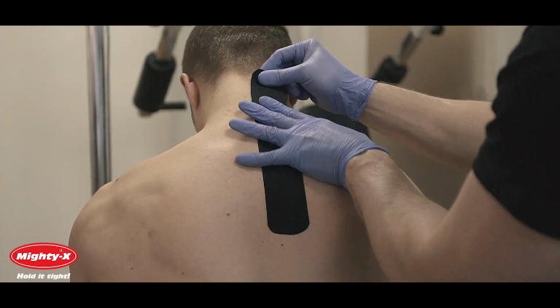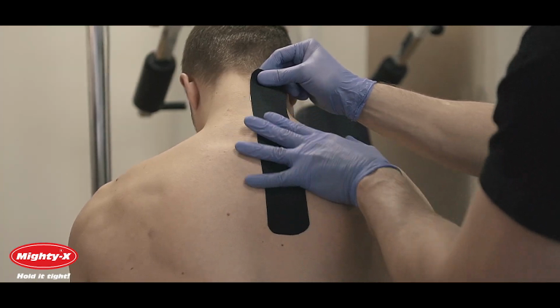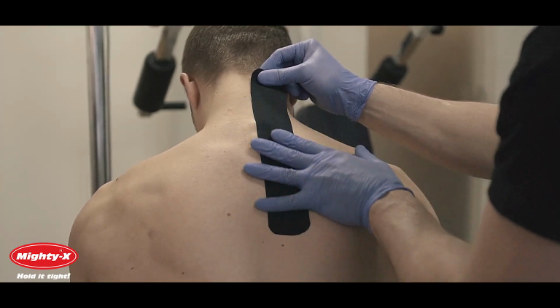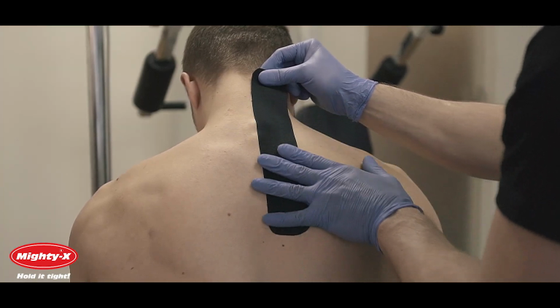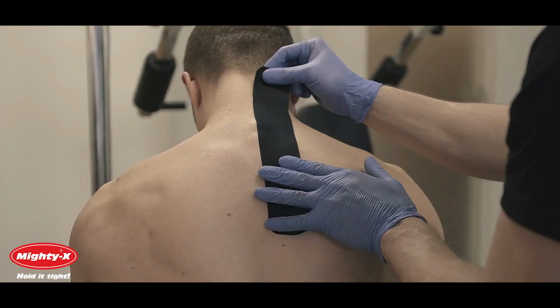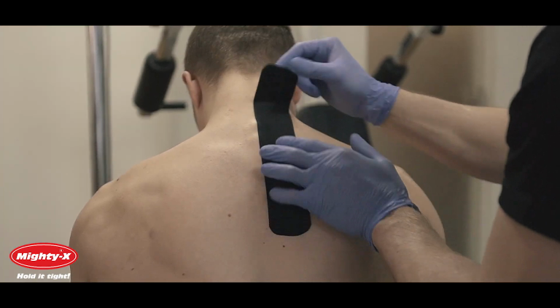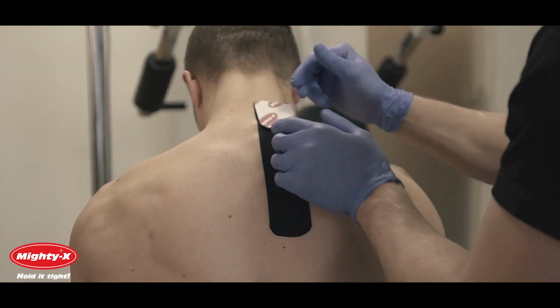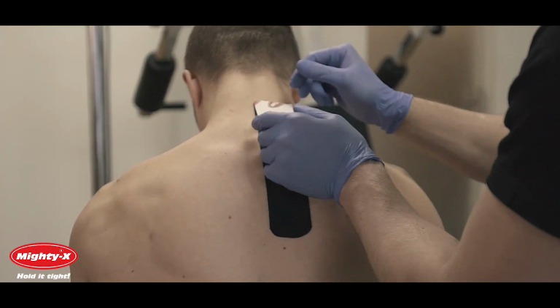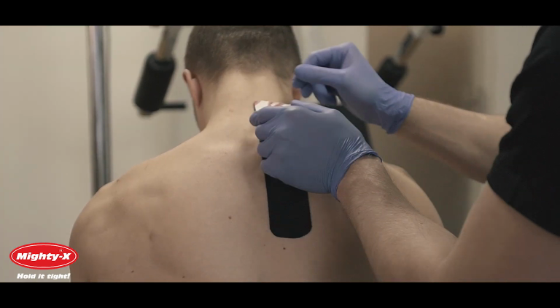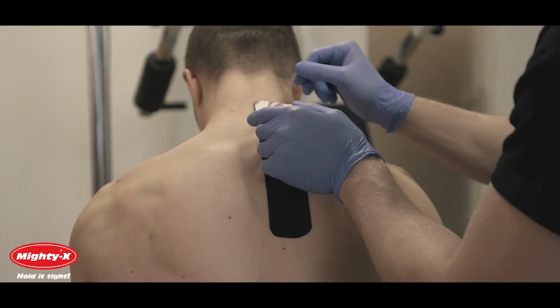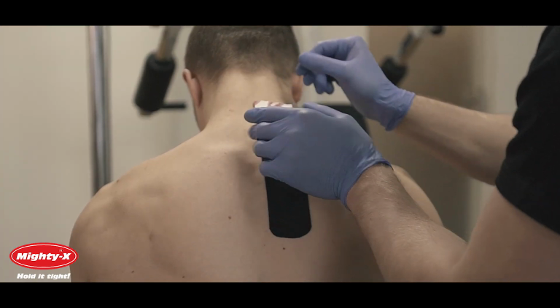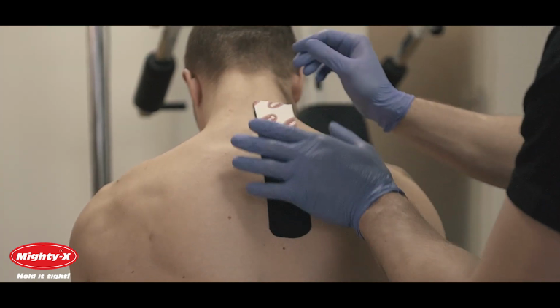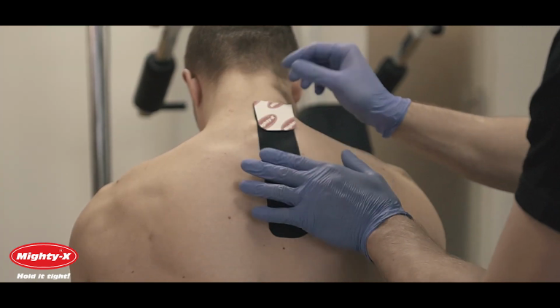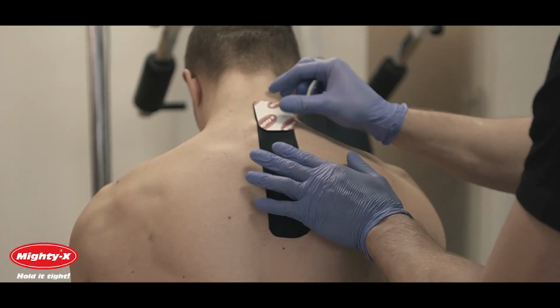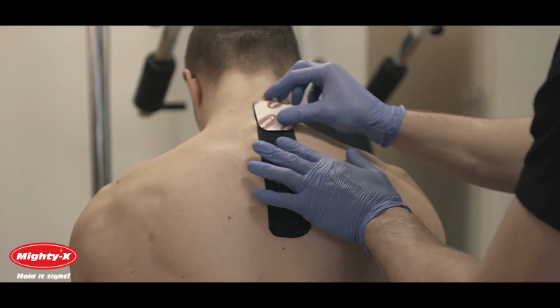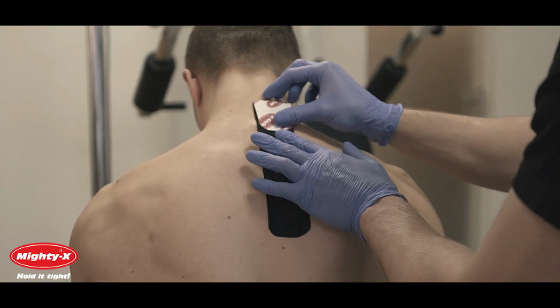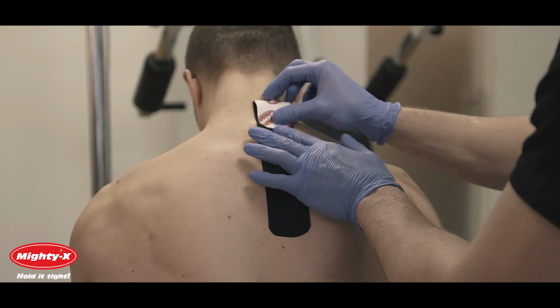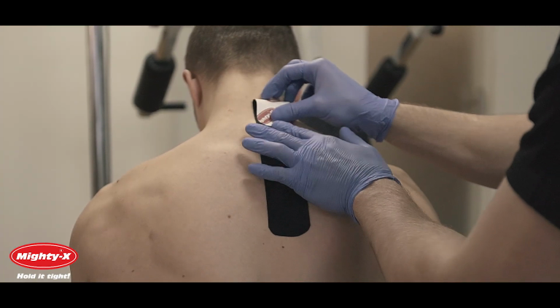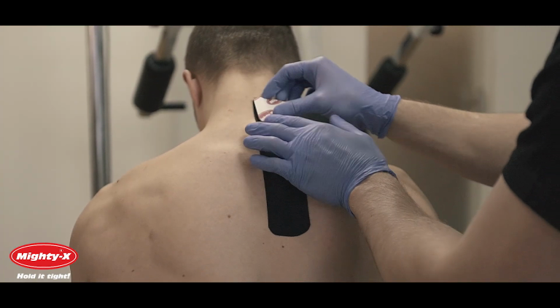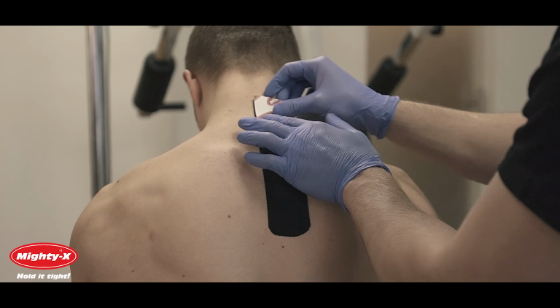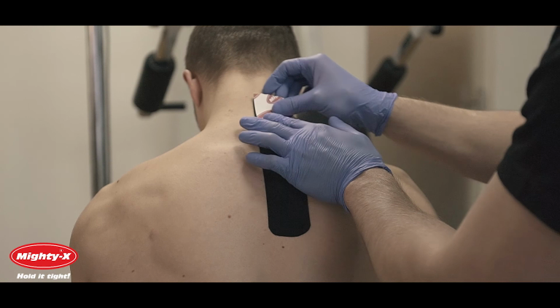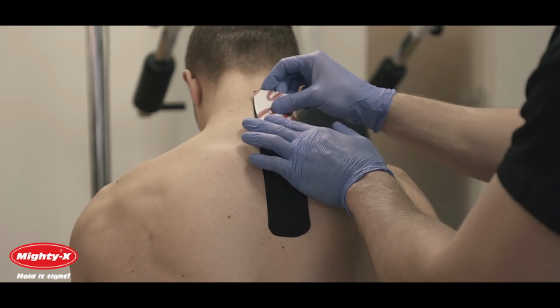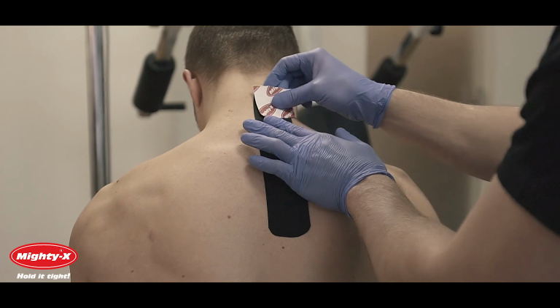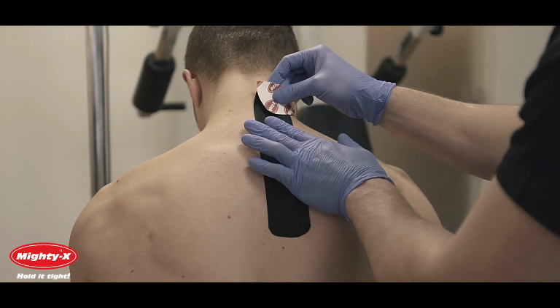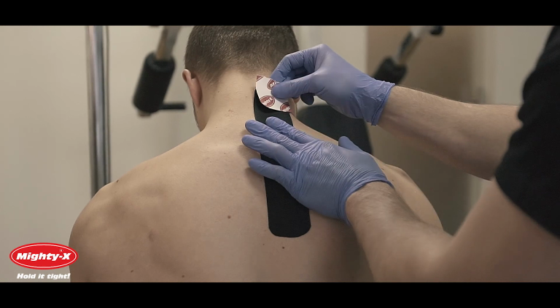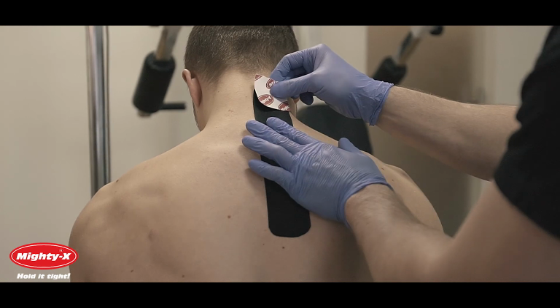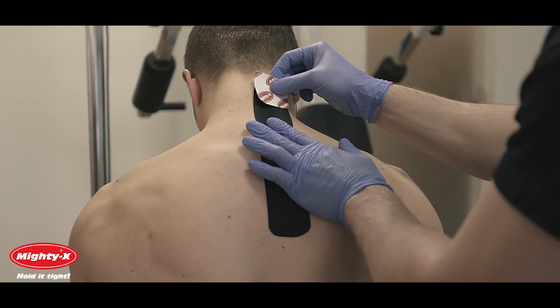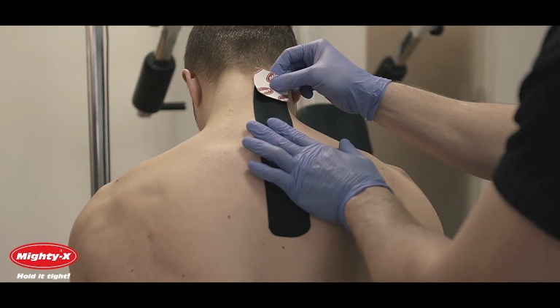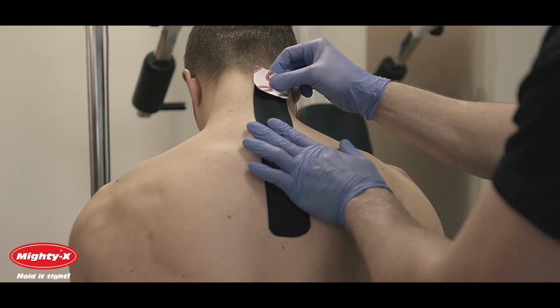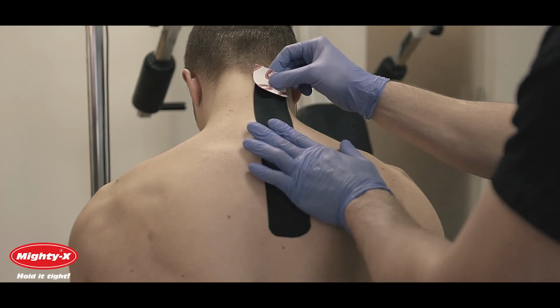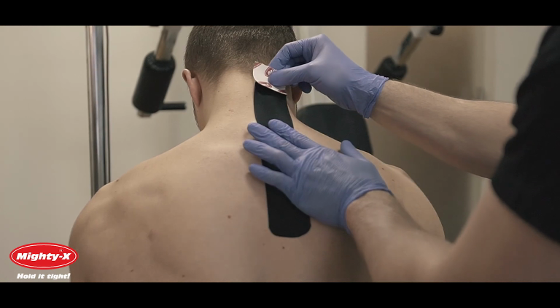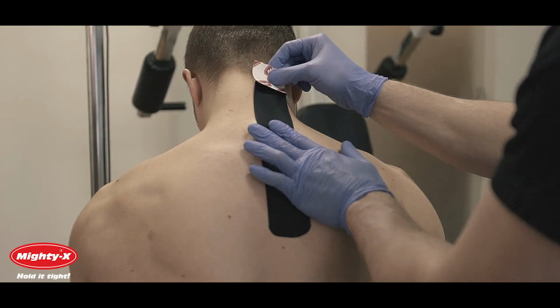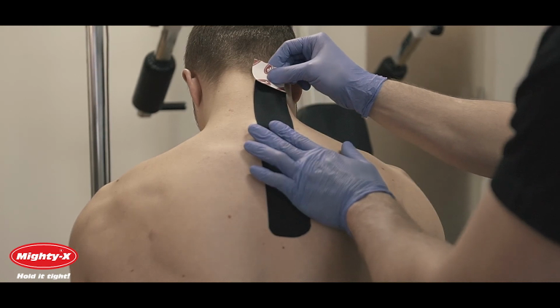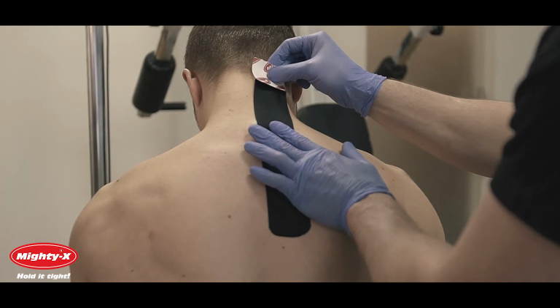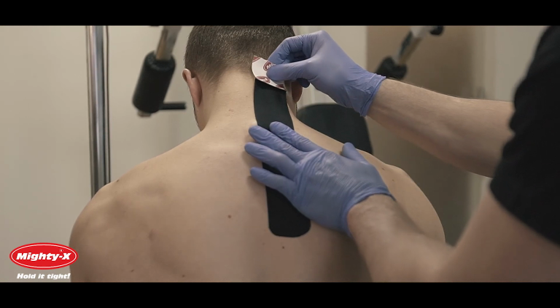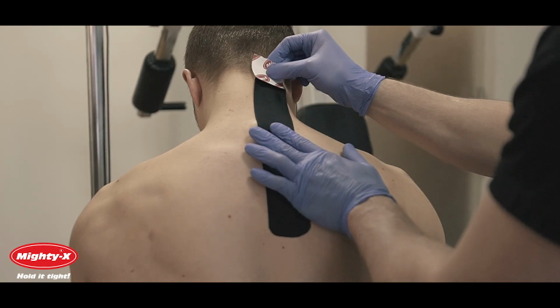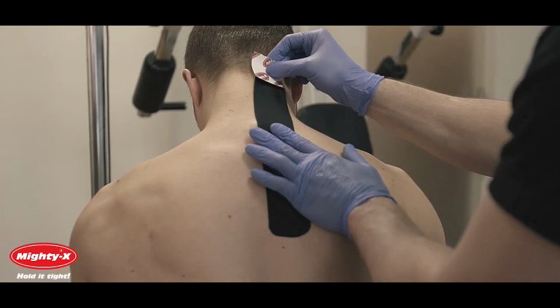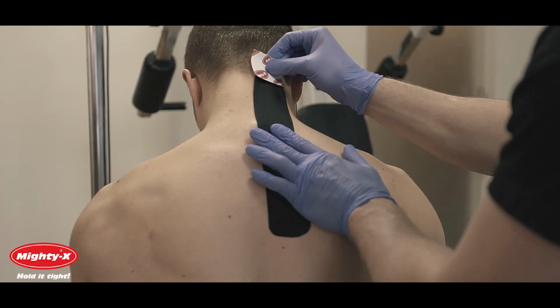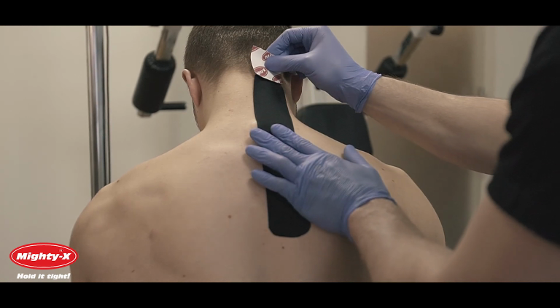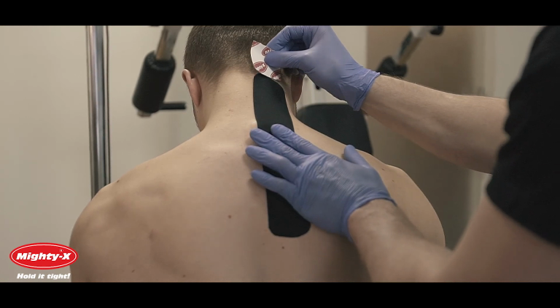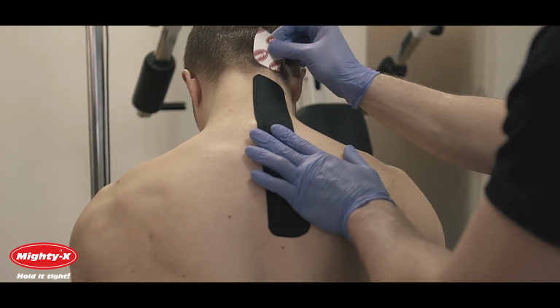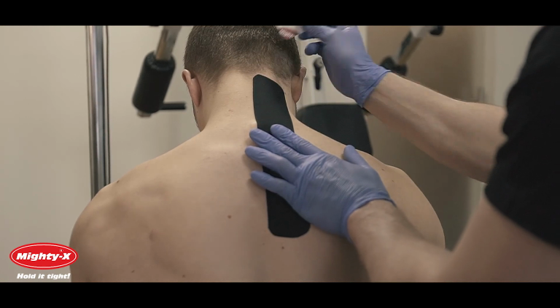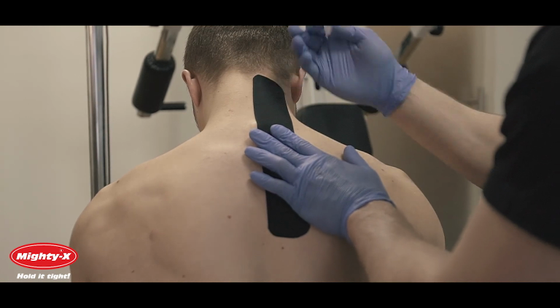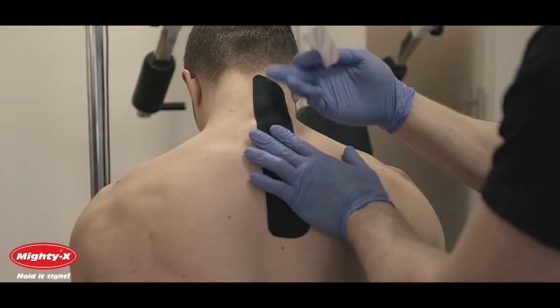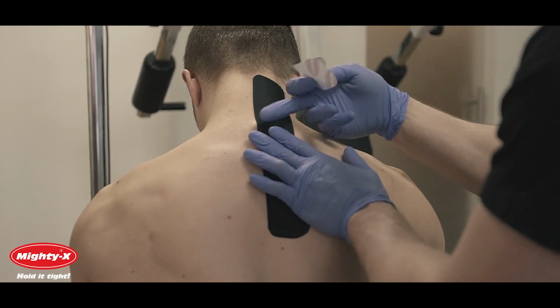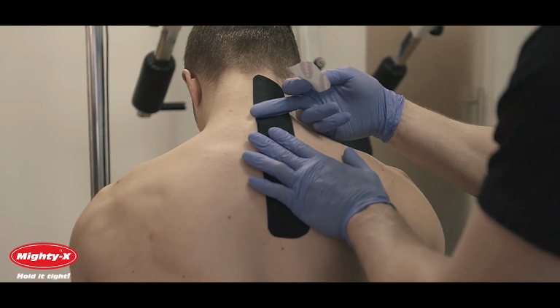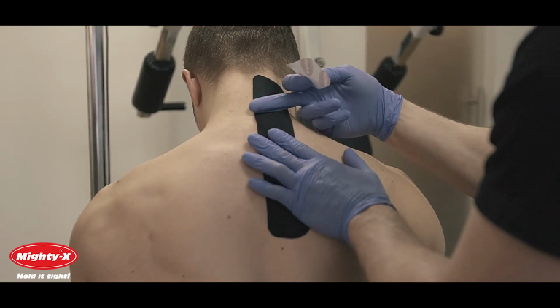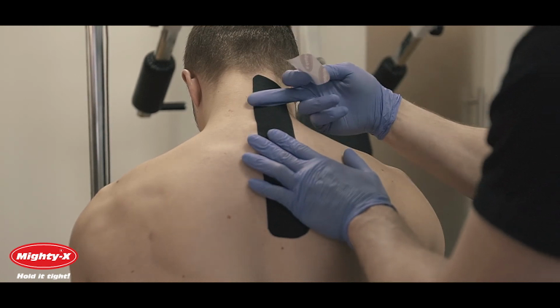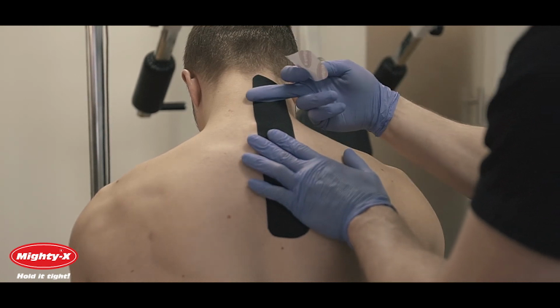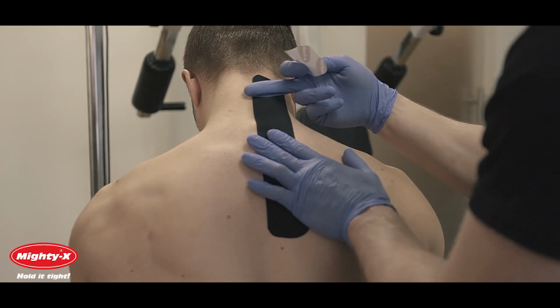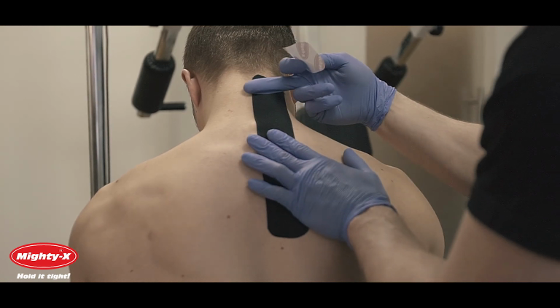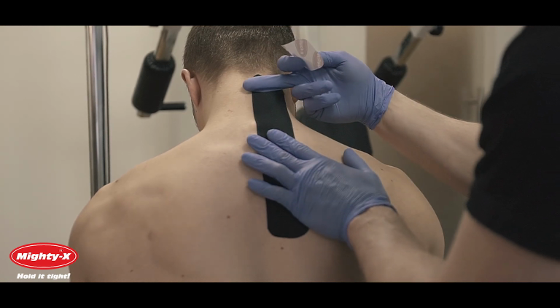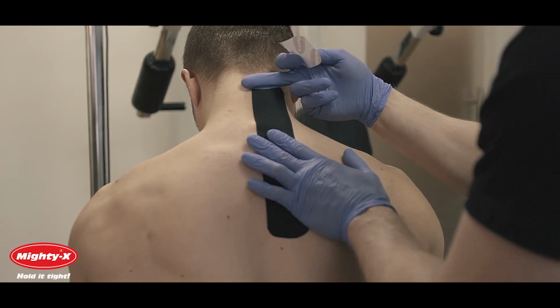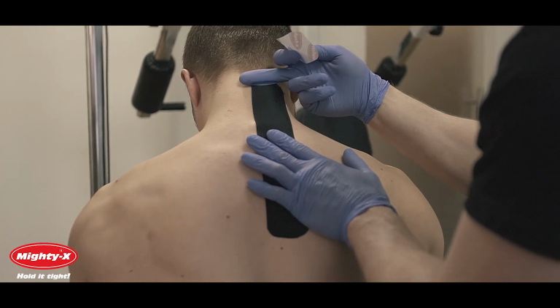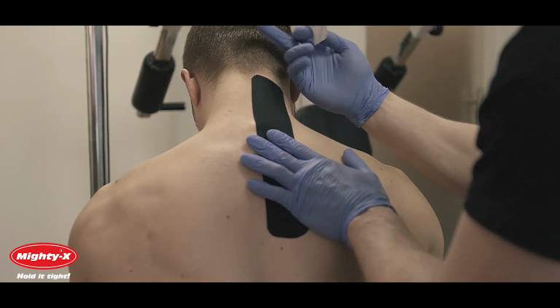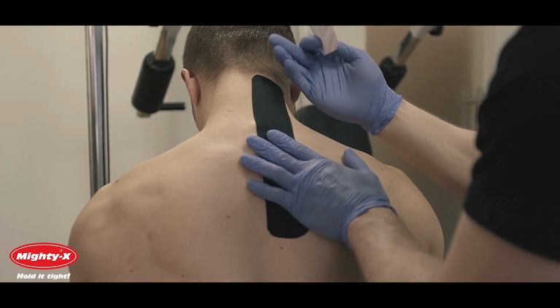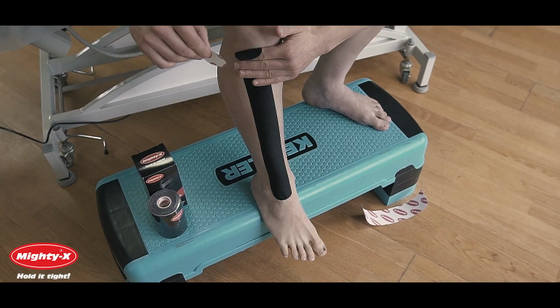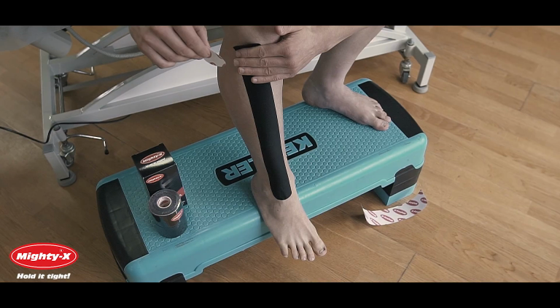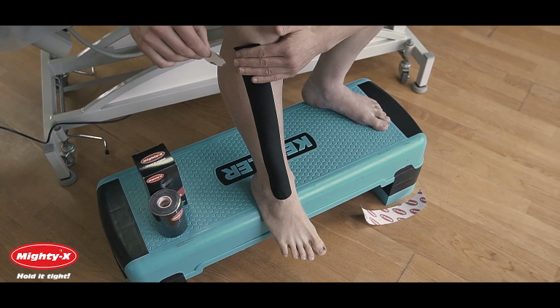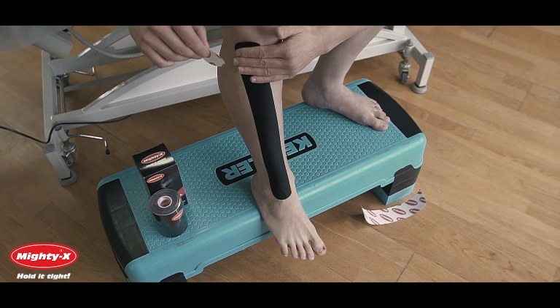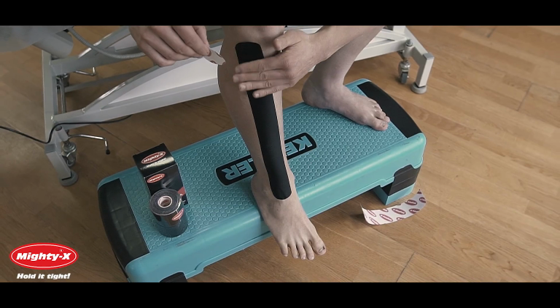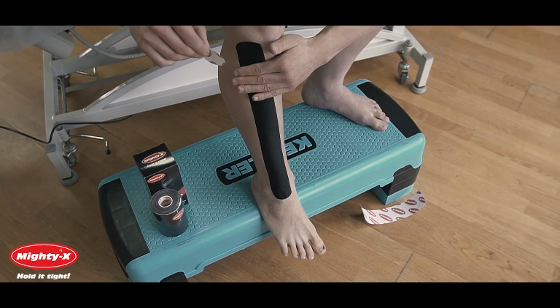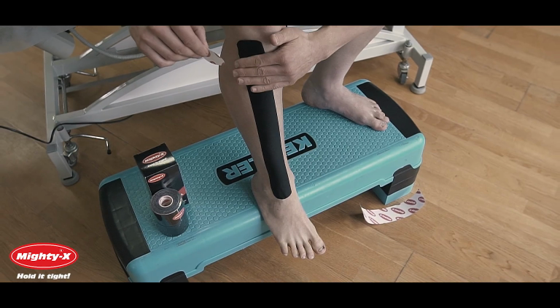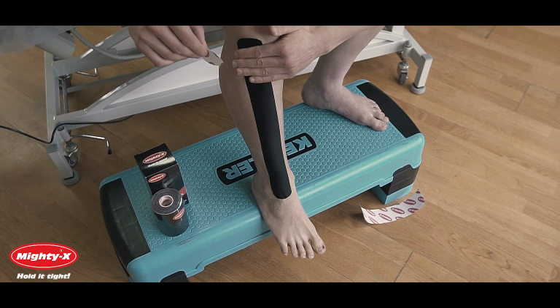Always leave two inch anchors on either side with zero stretch. Stretching the anchors may lead to skin irritation and the tape falling off.